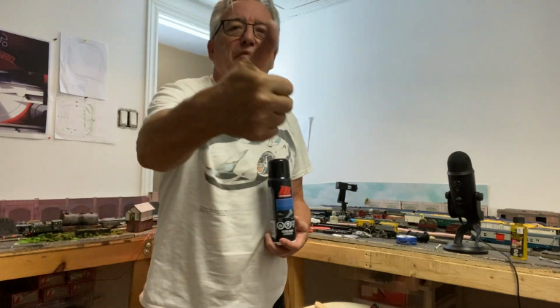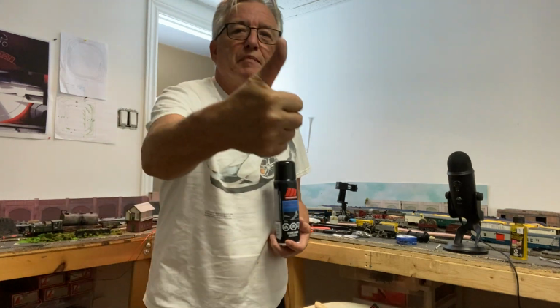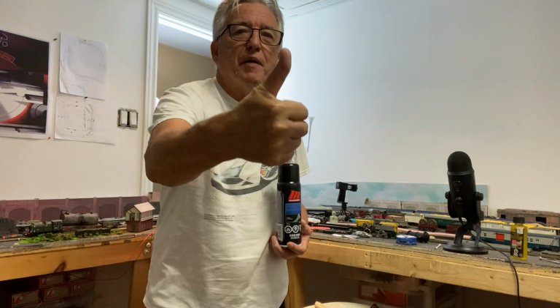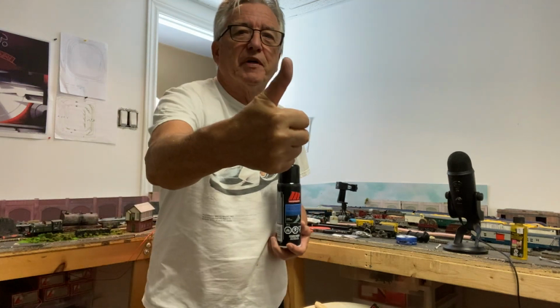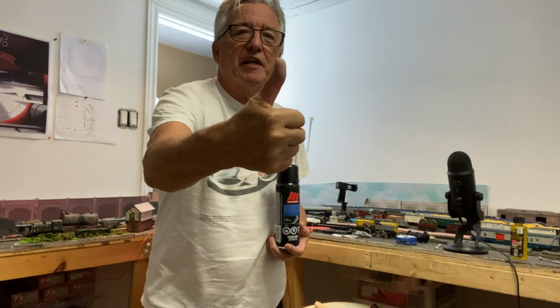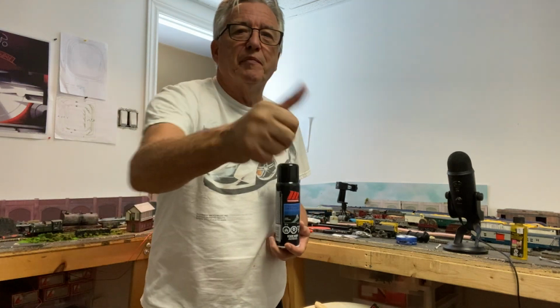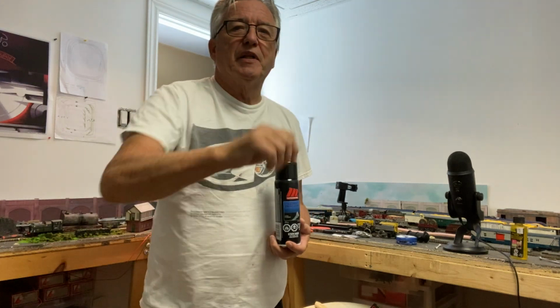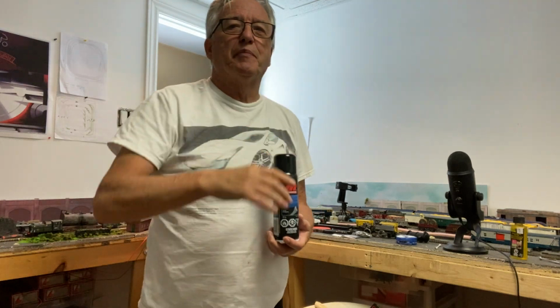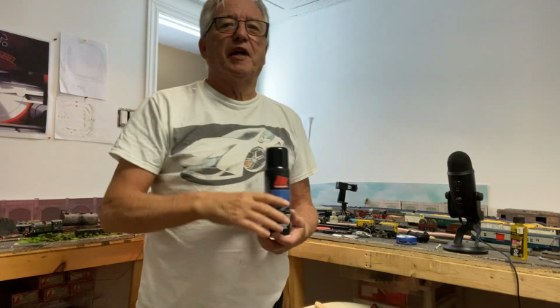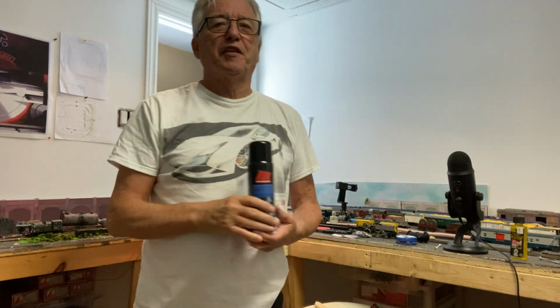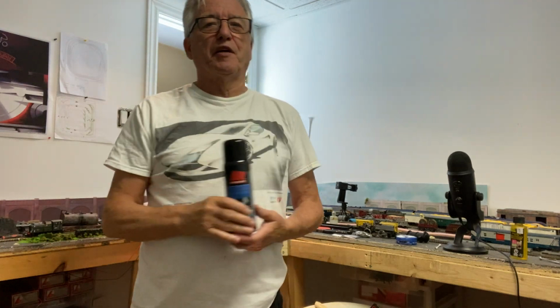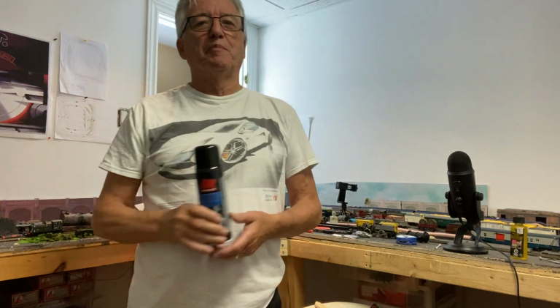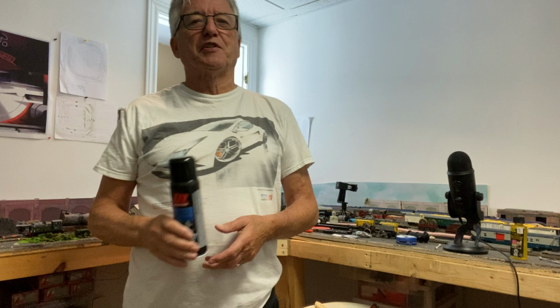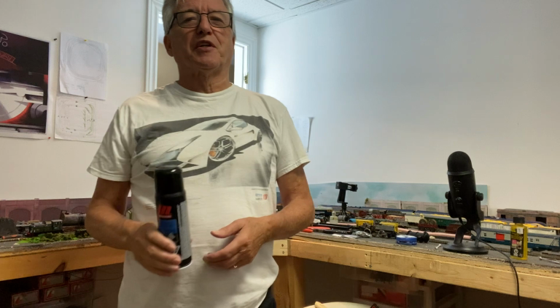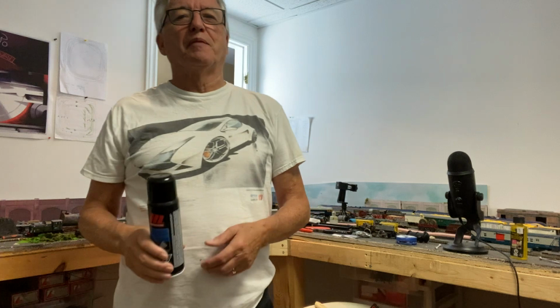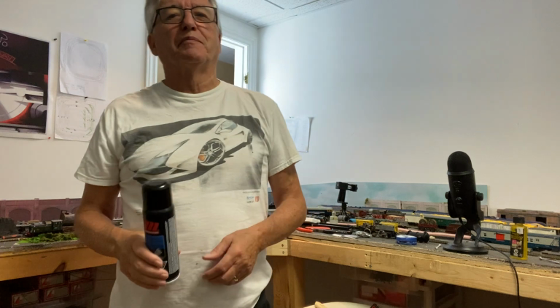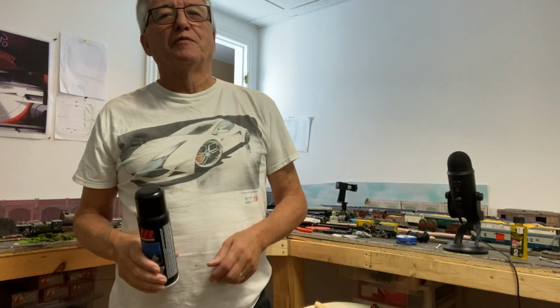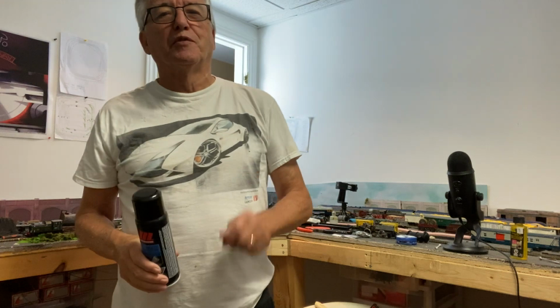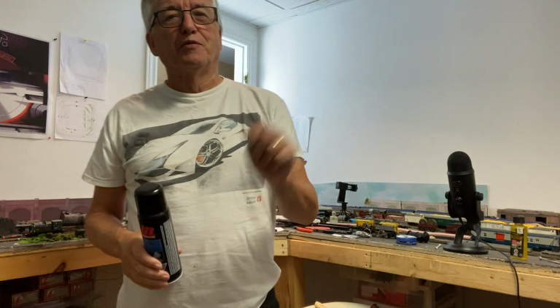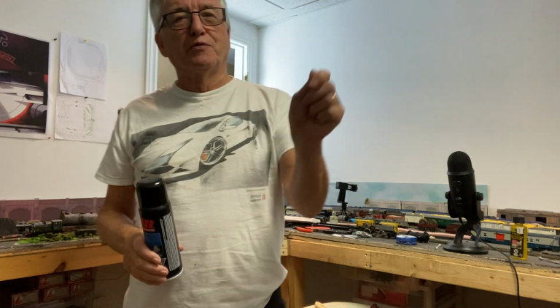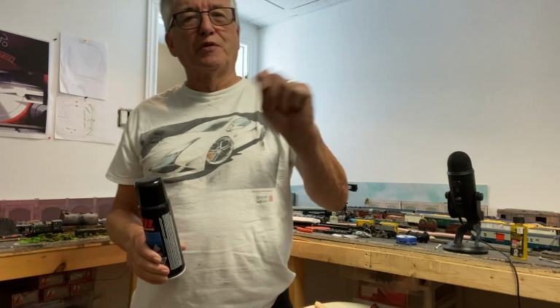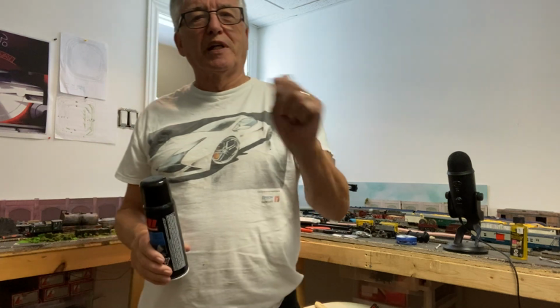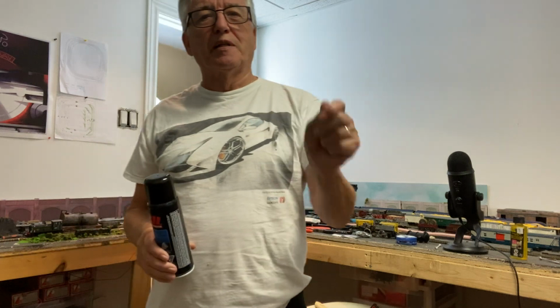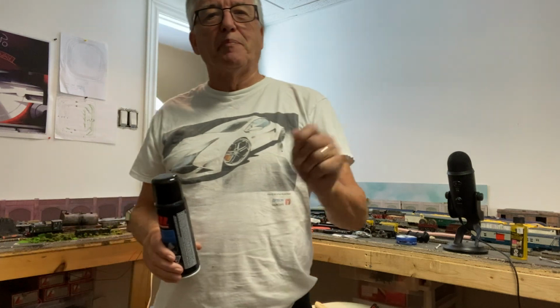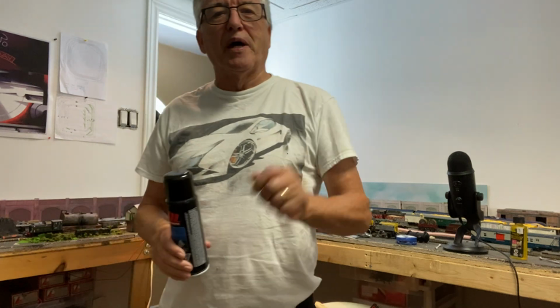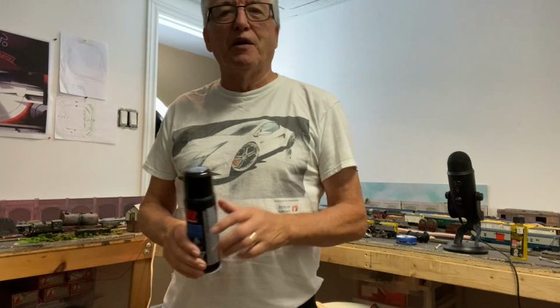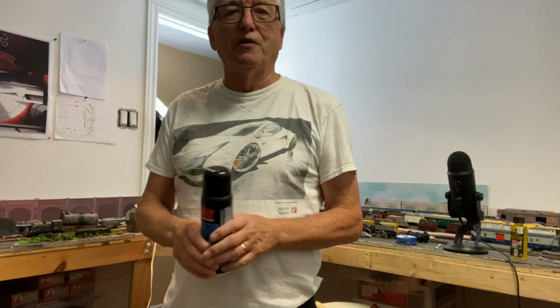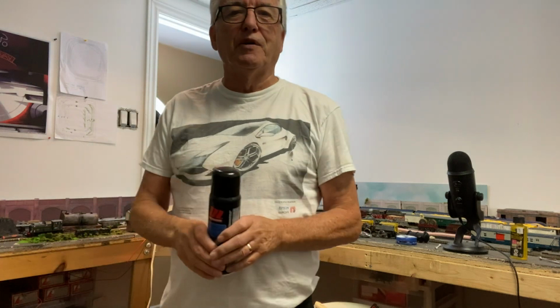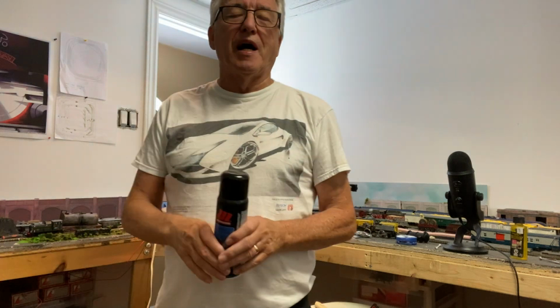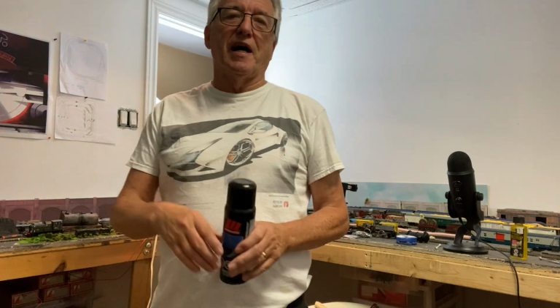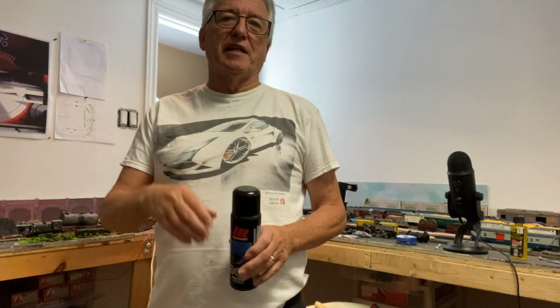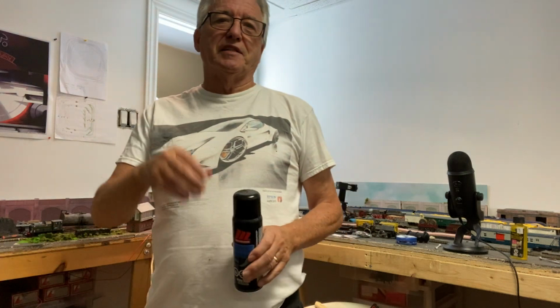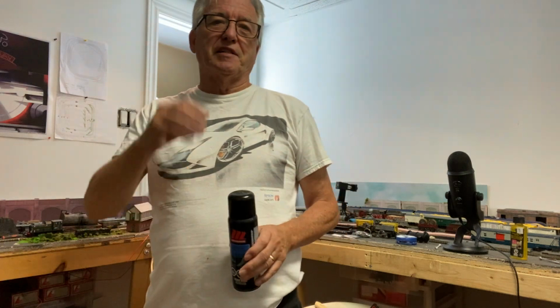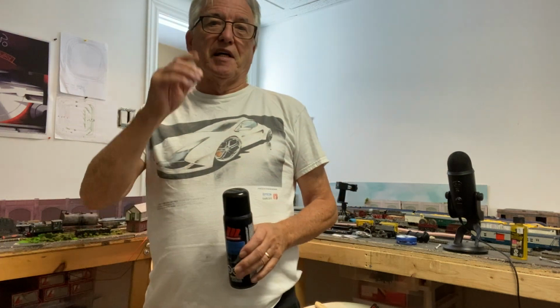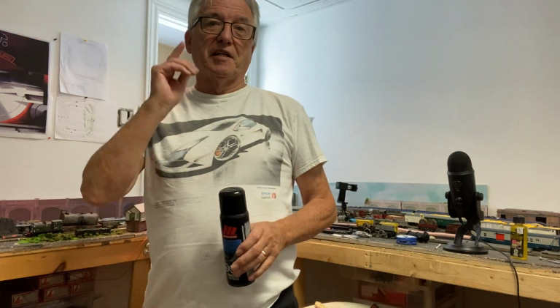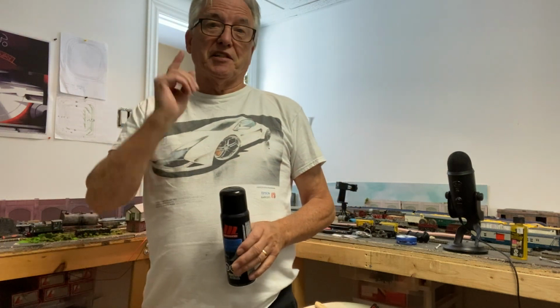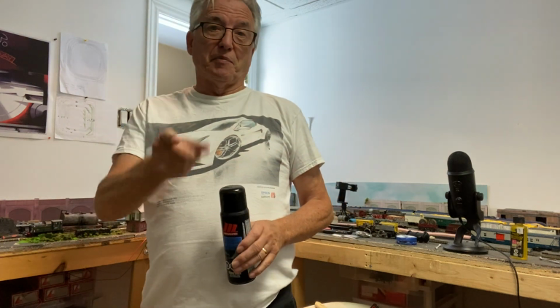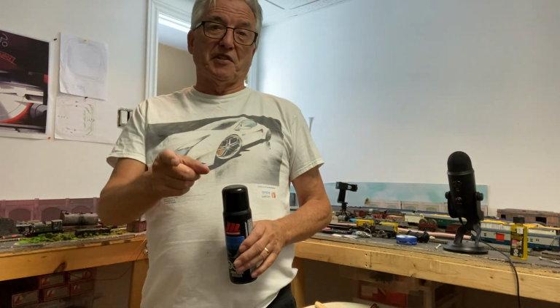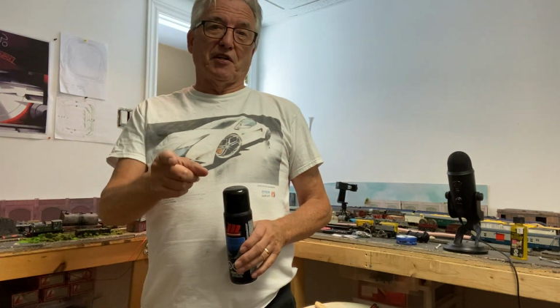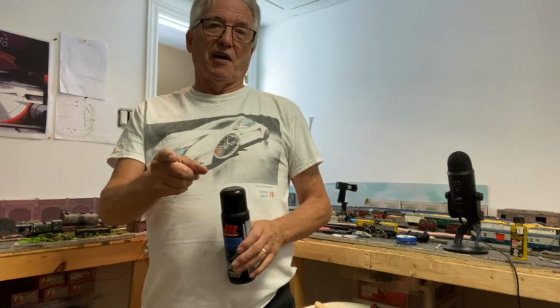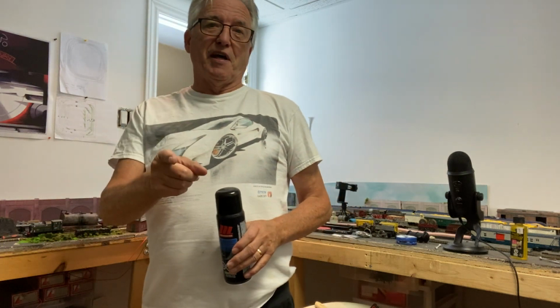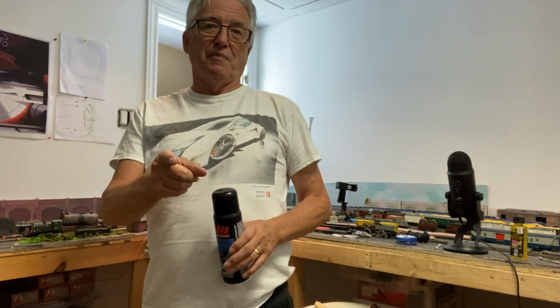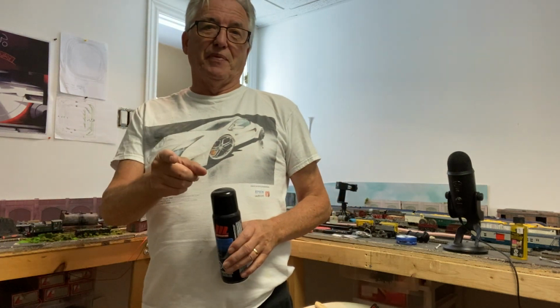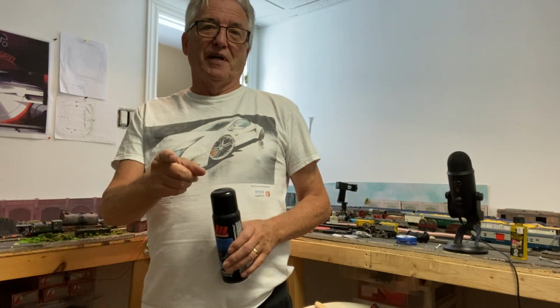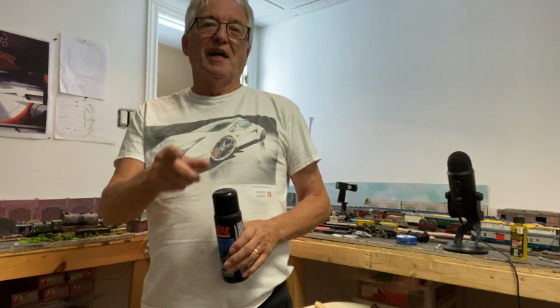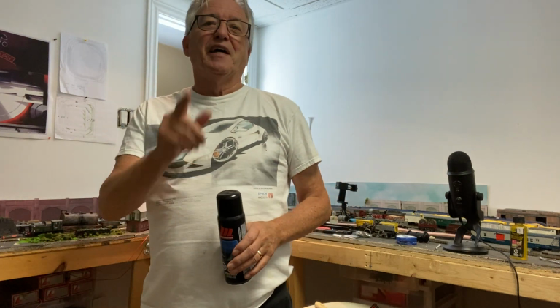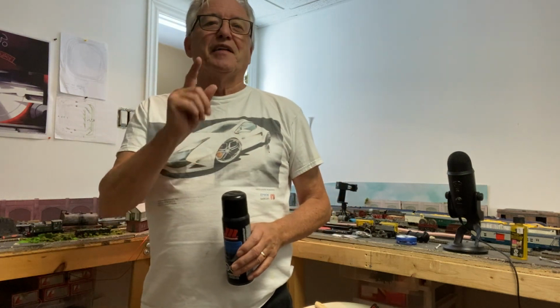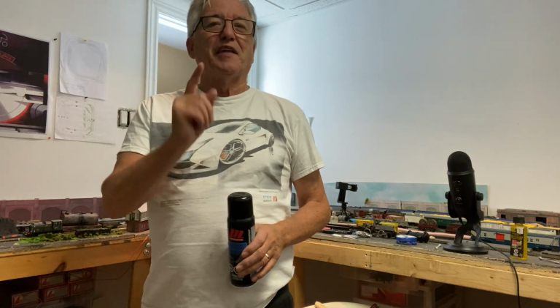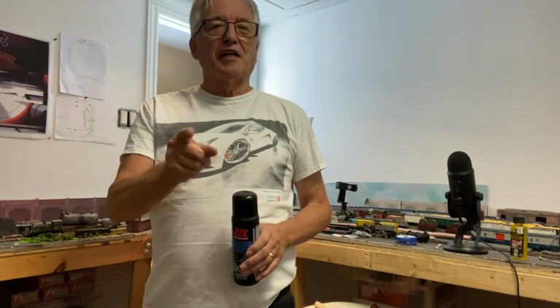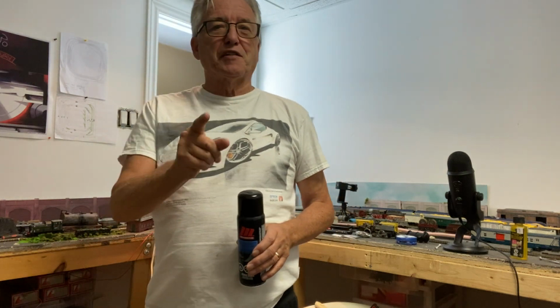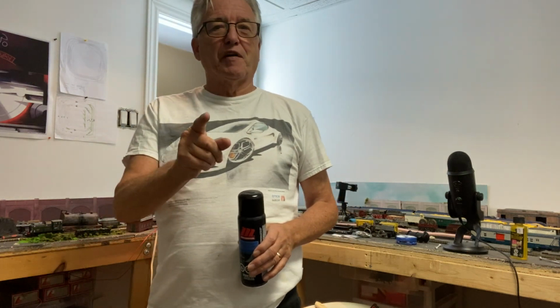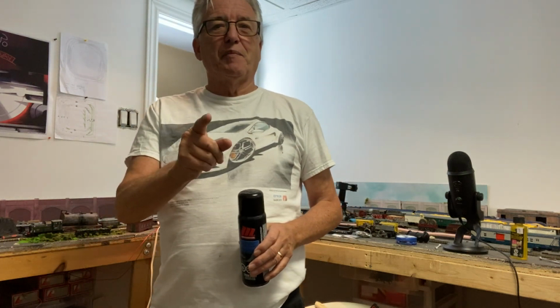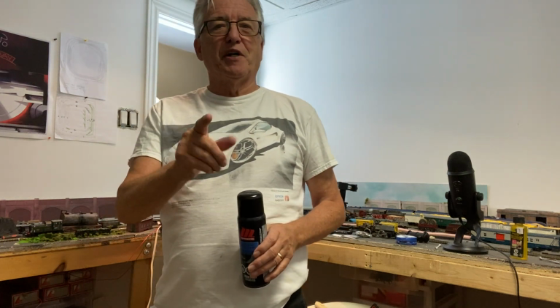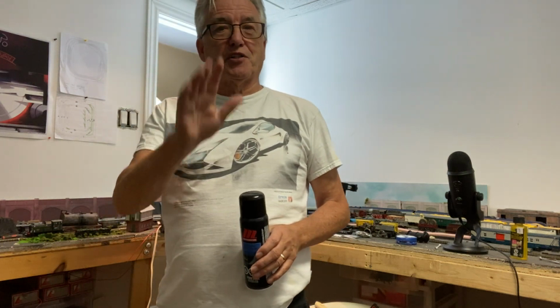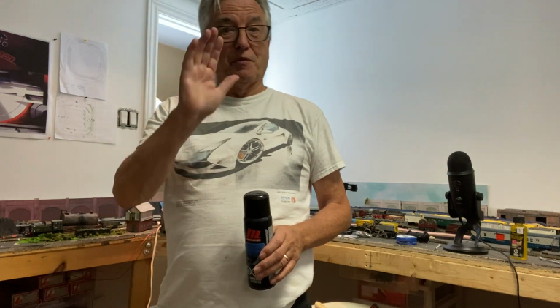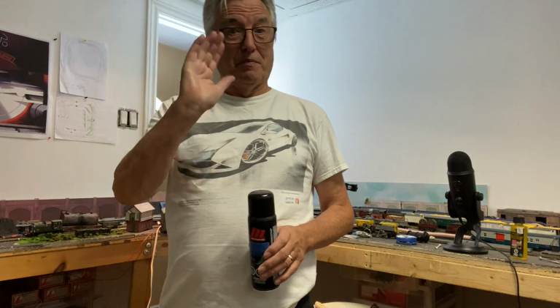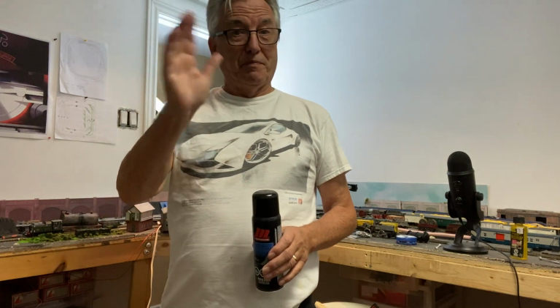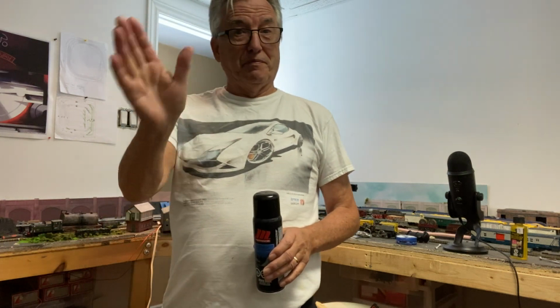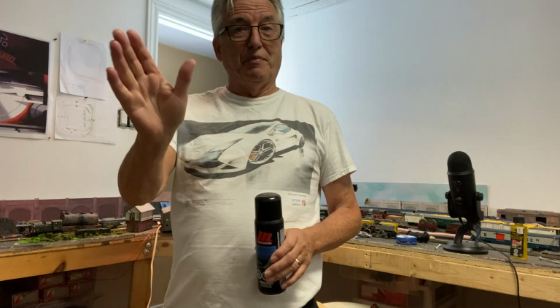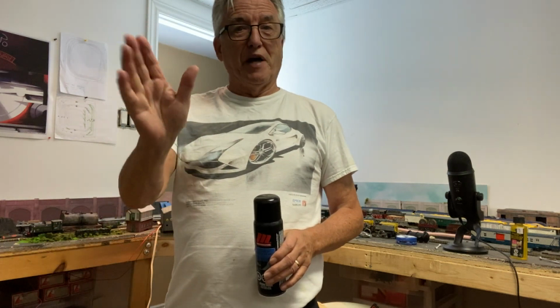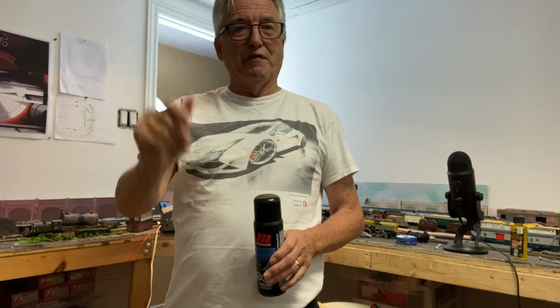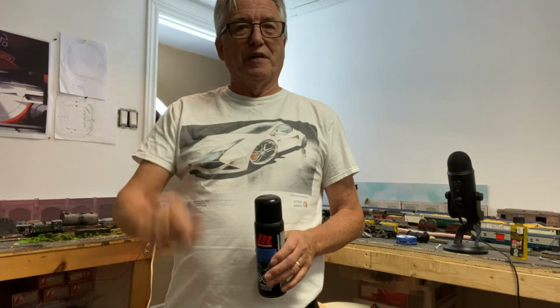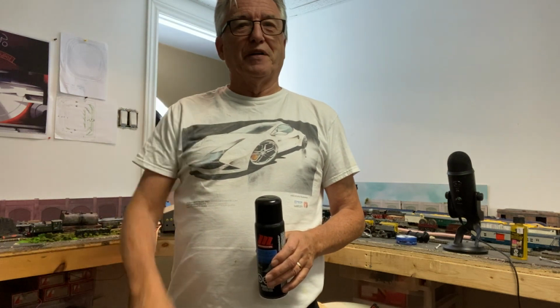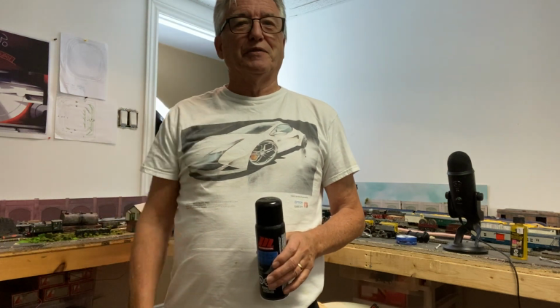Remember, give me the big thumbs up, ring the bell, and subscribe. Thanks very much. Bye for now.